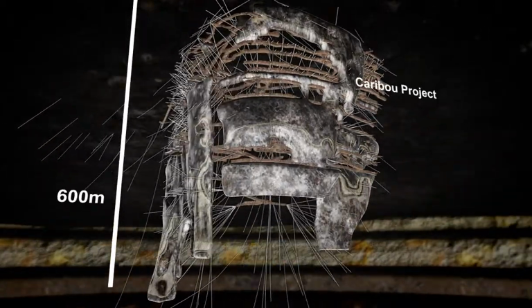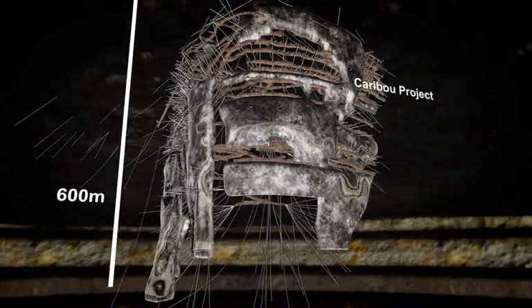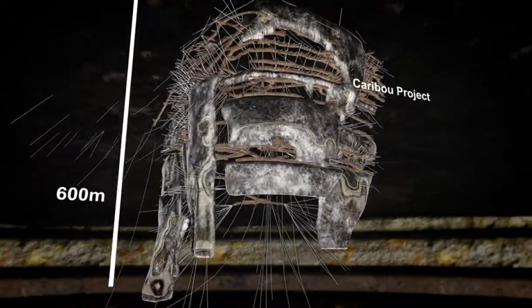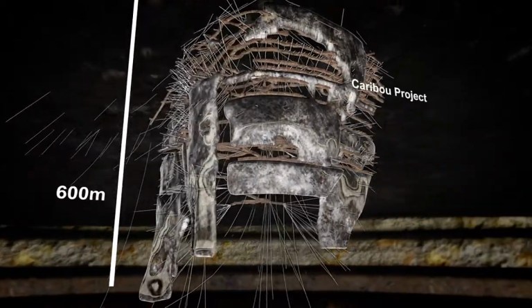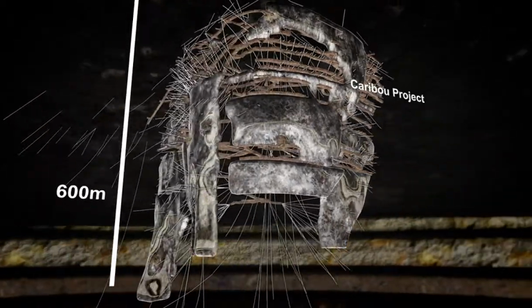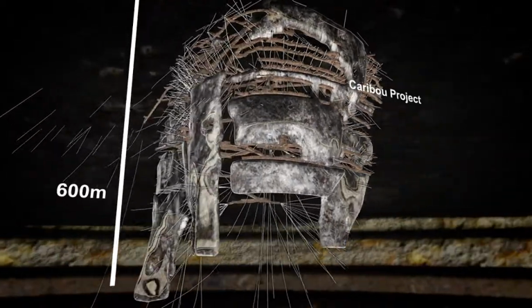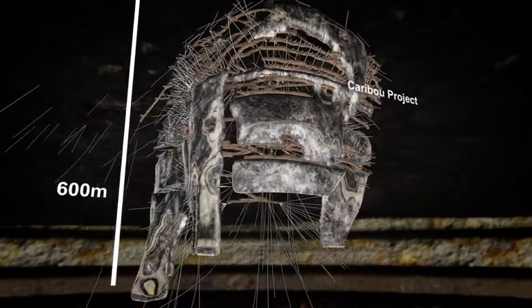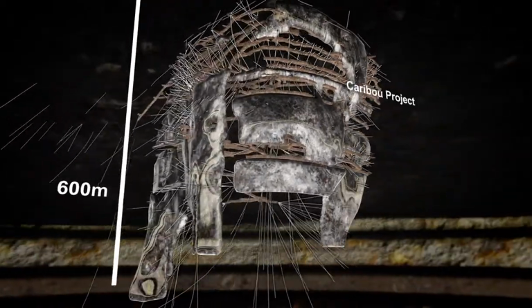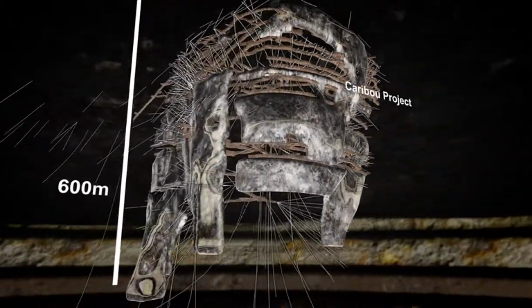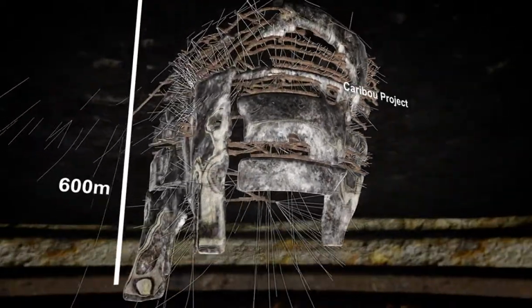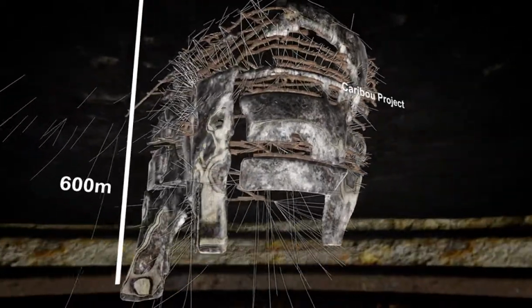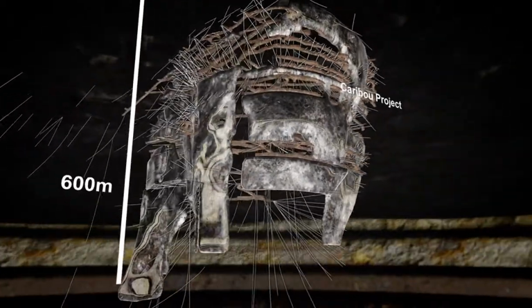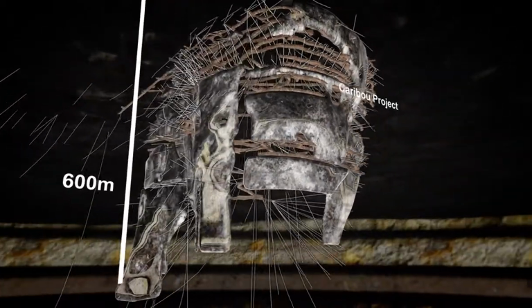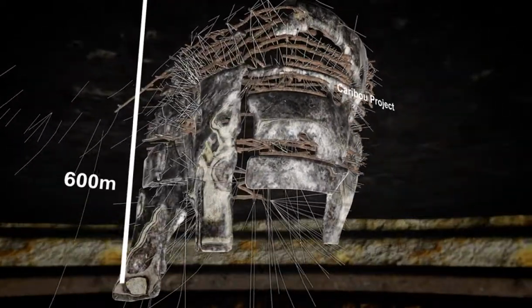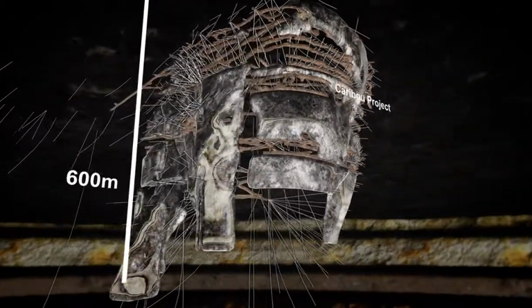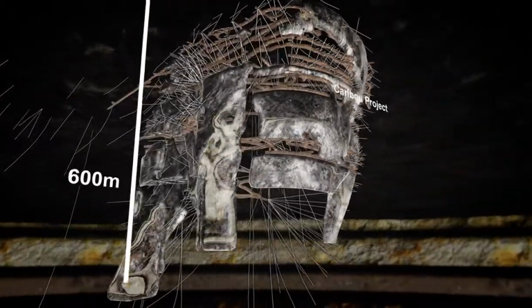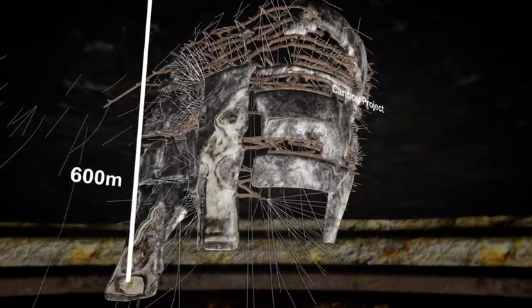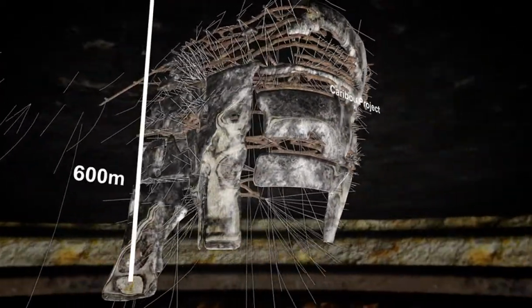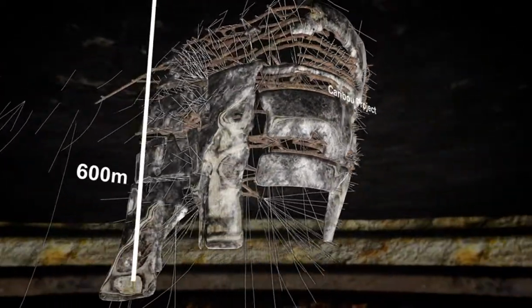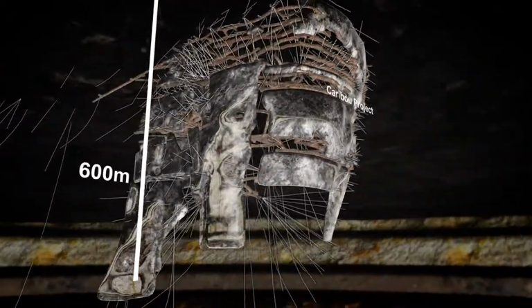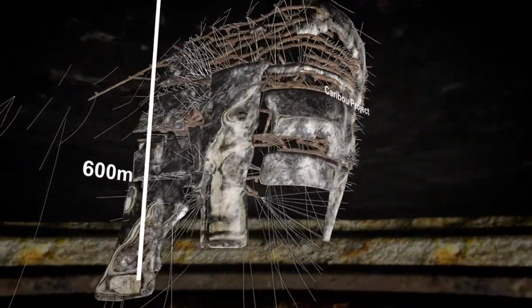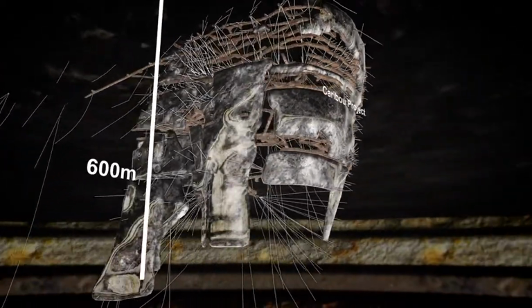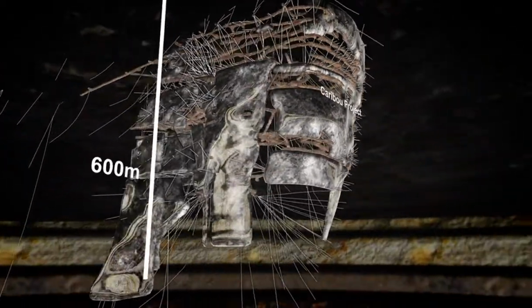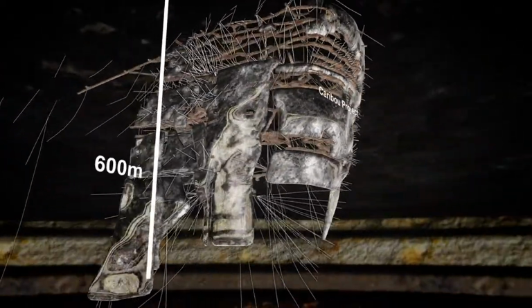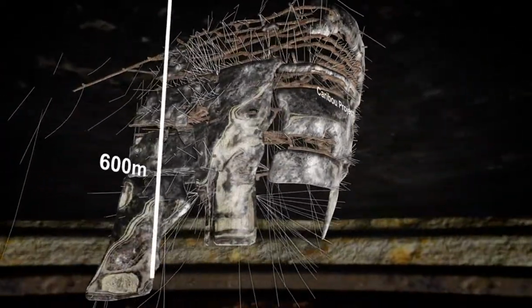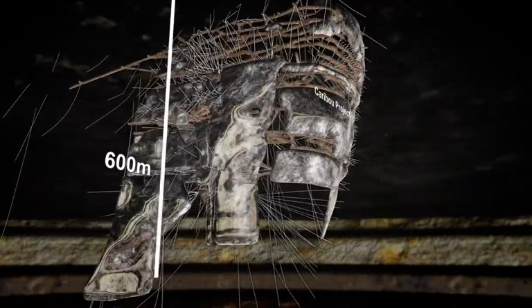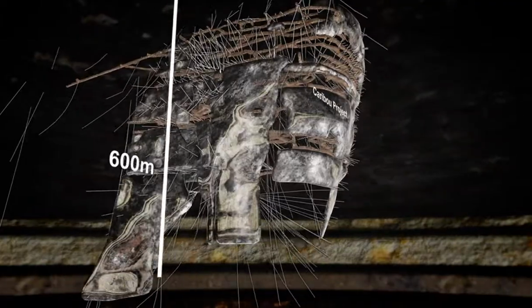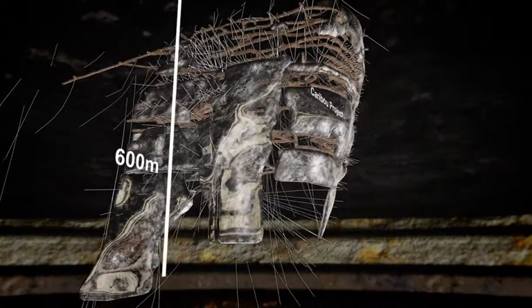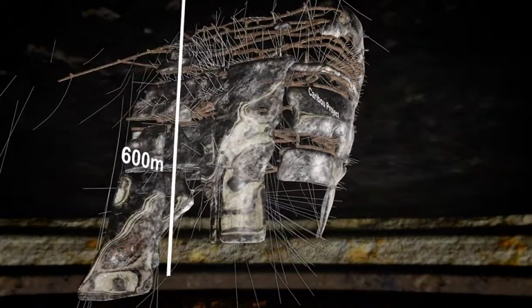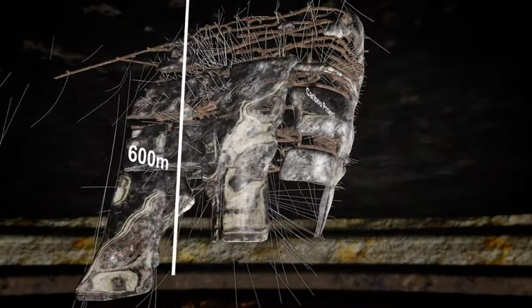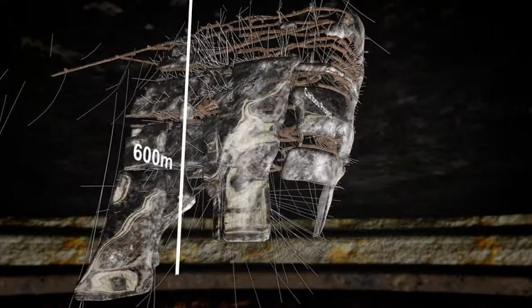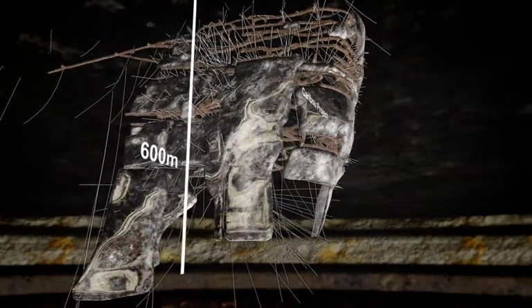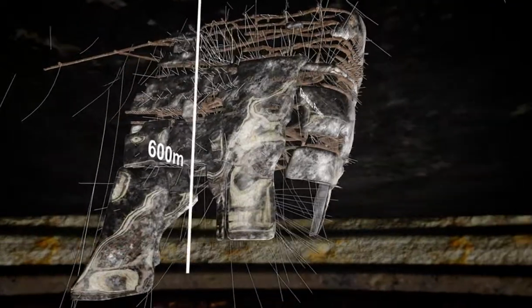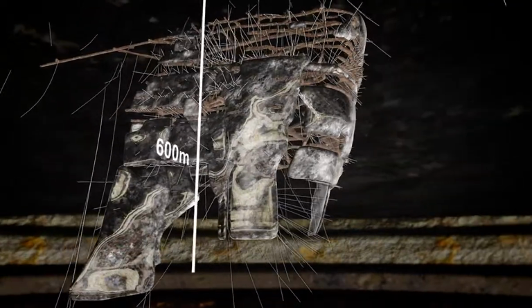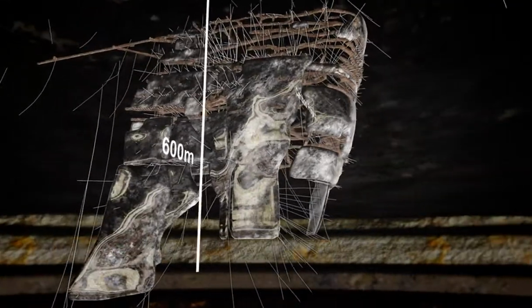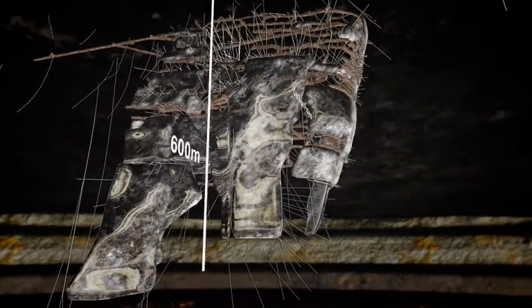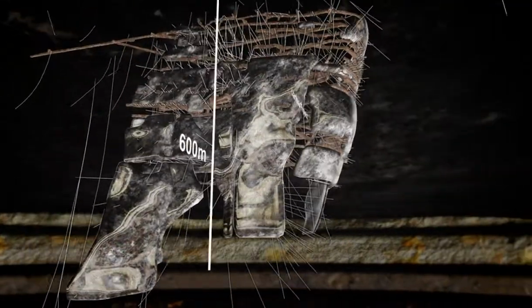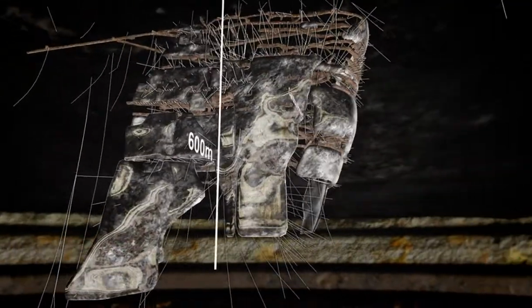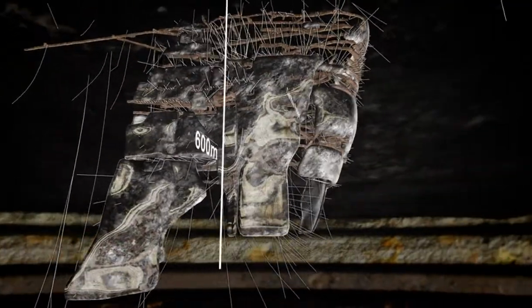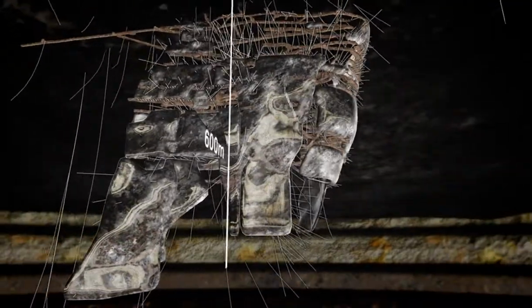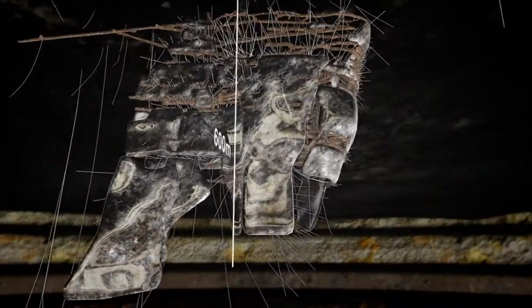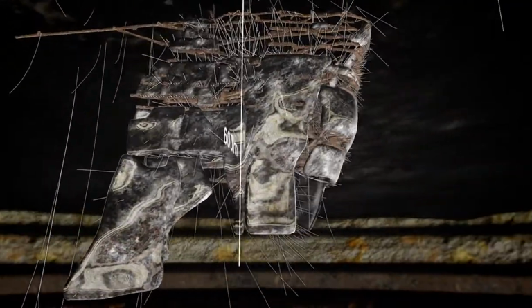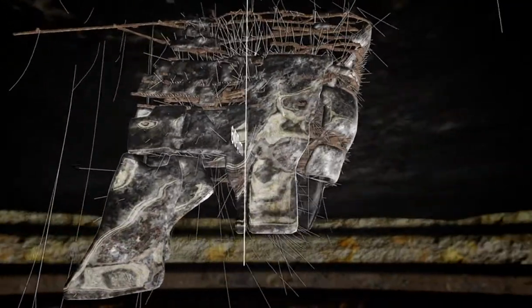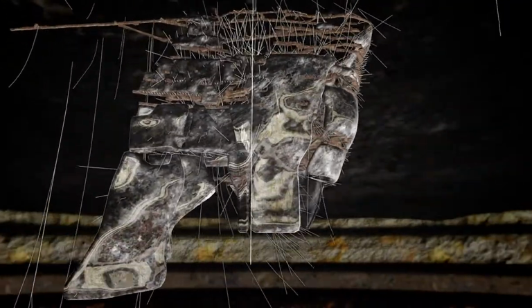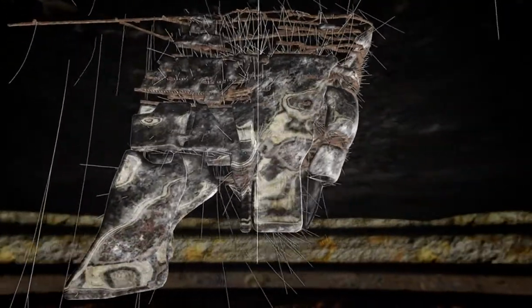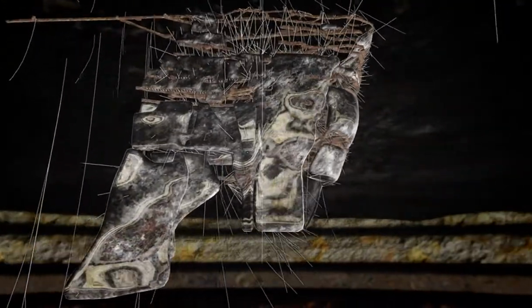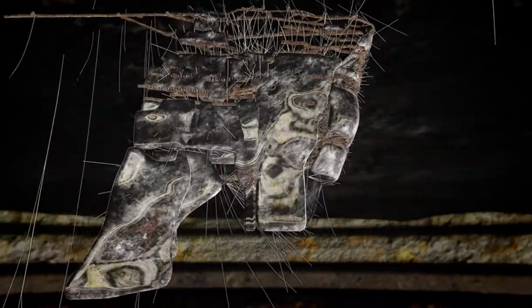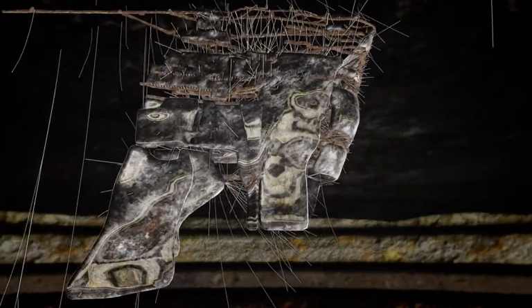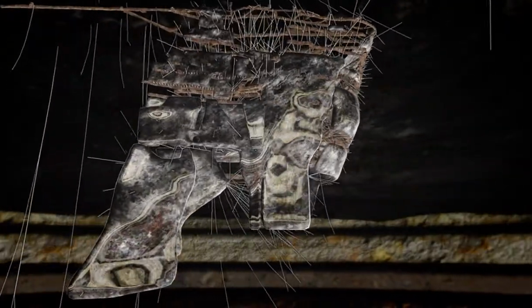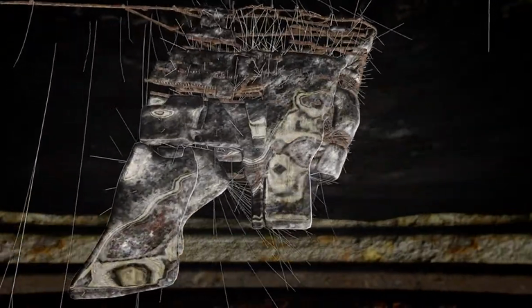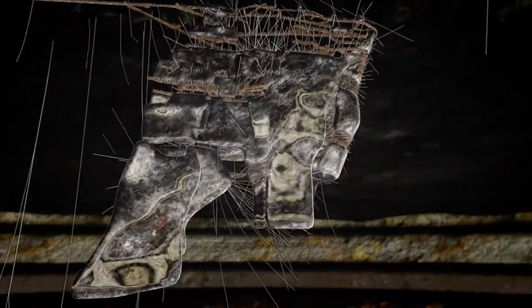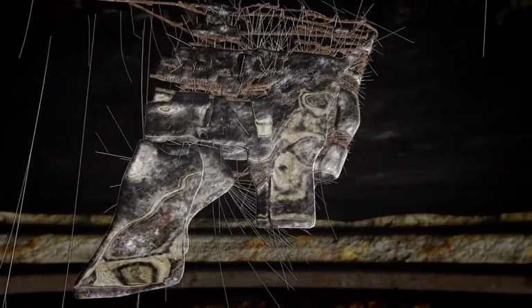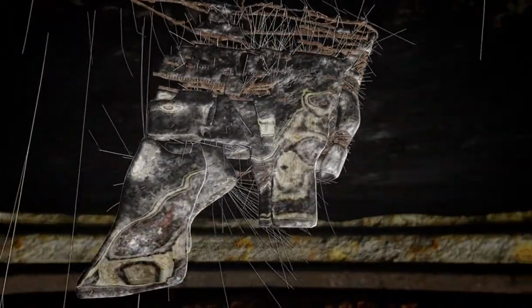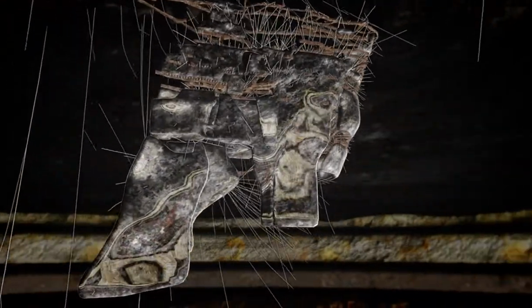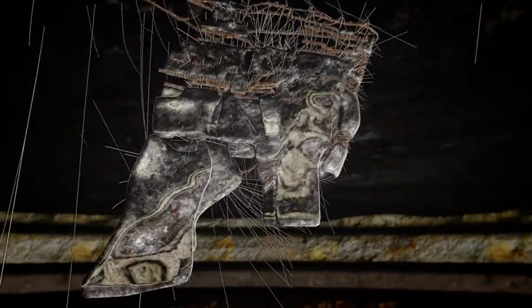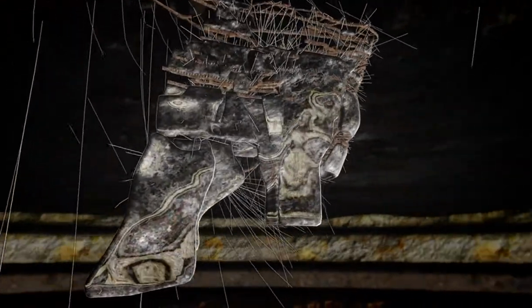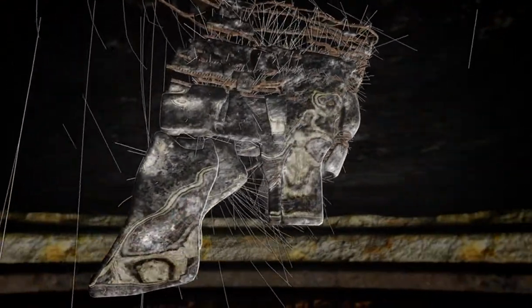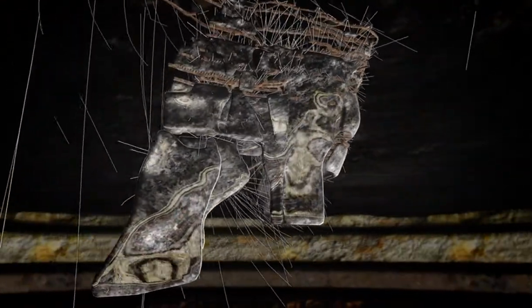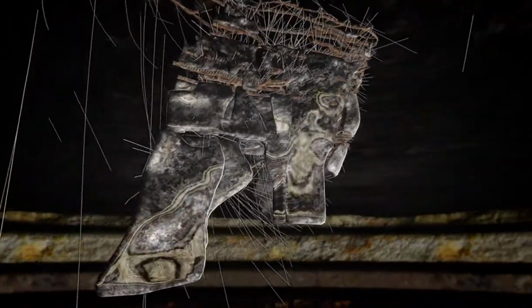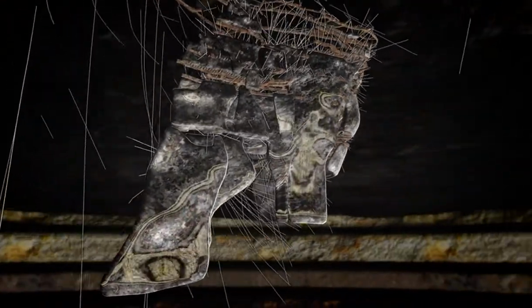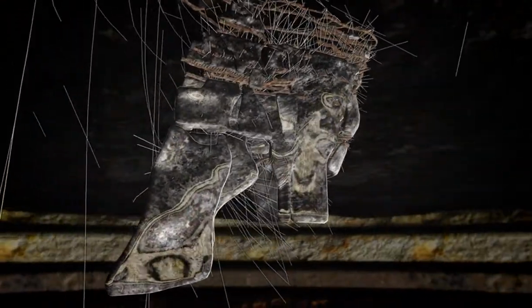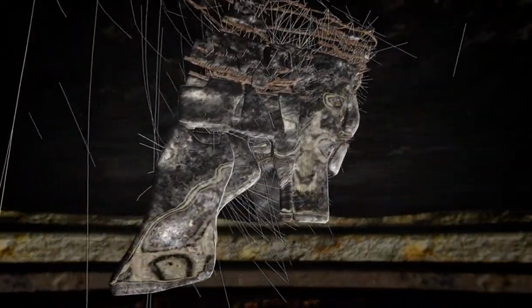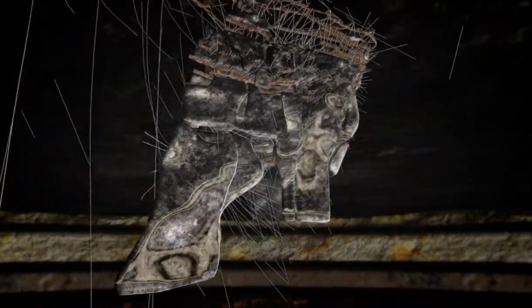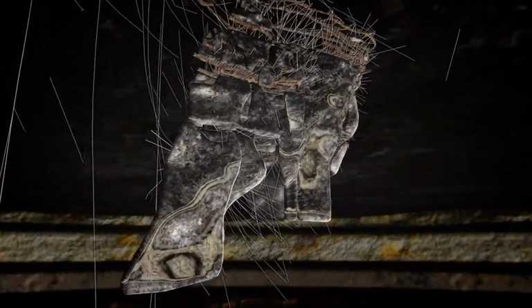This modern mill can process material from both the Half Mile and Caribou mining operations.